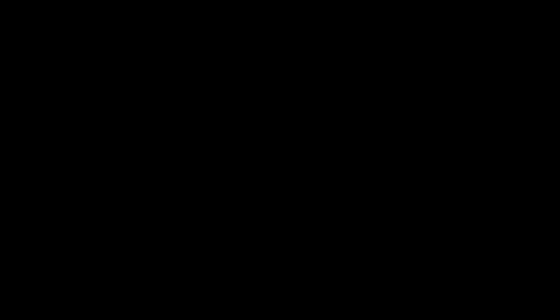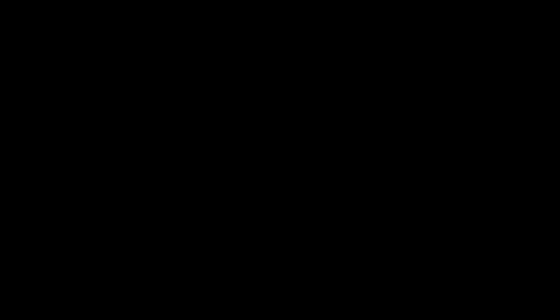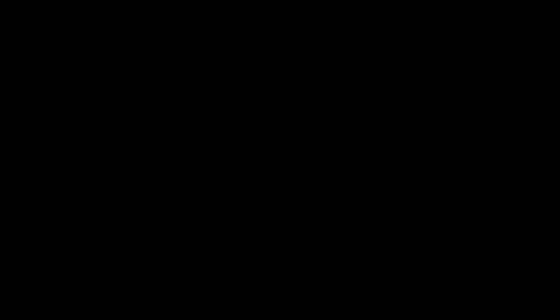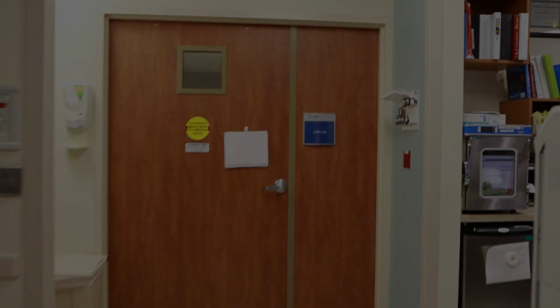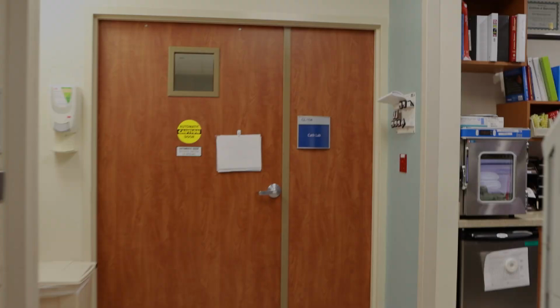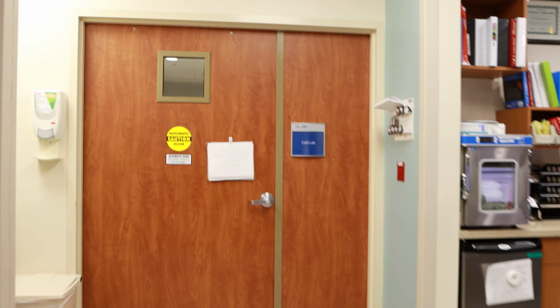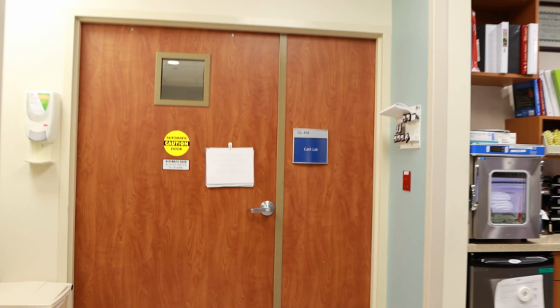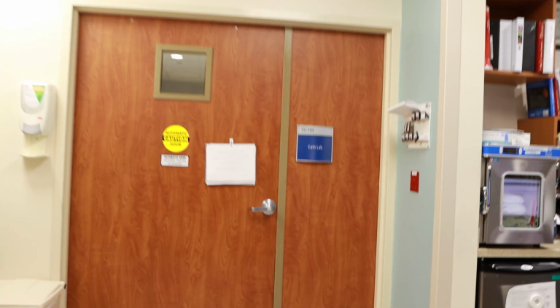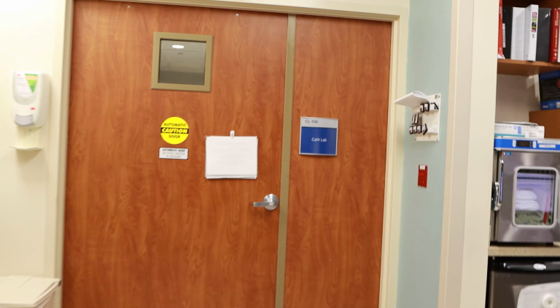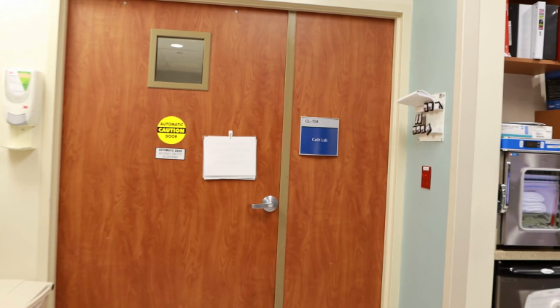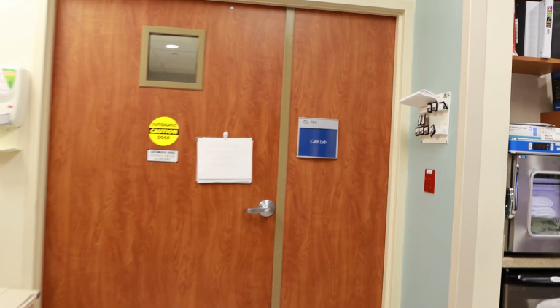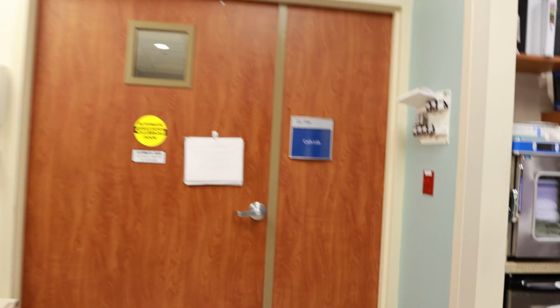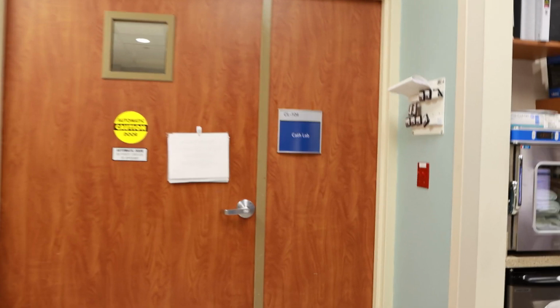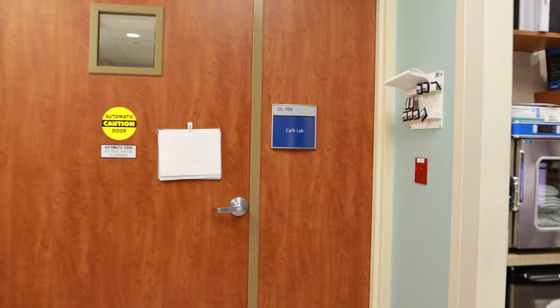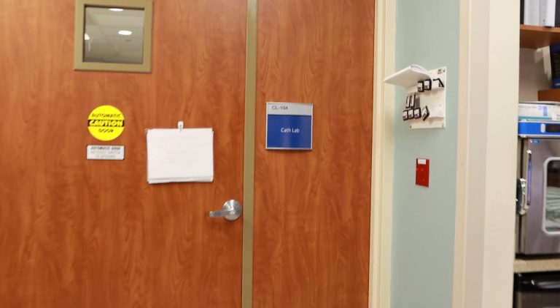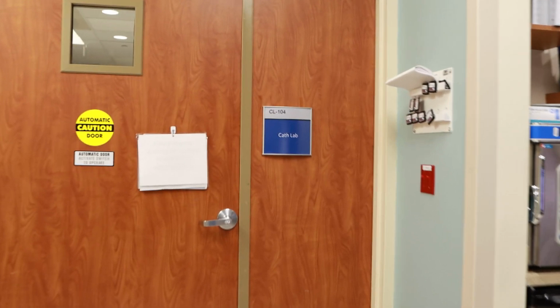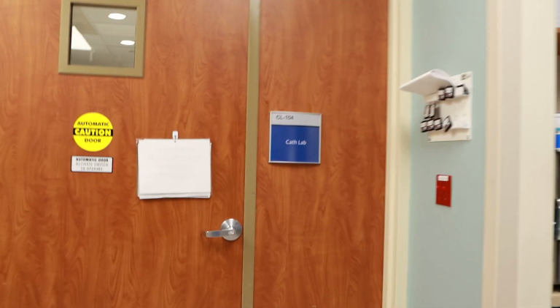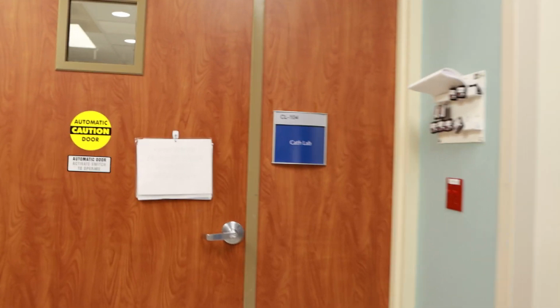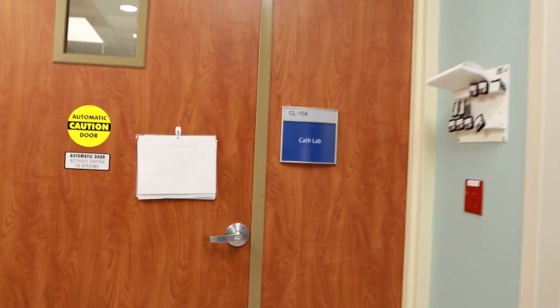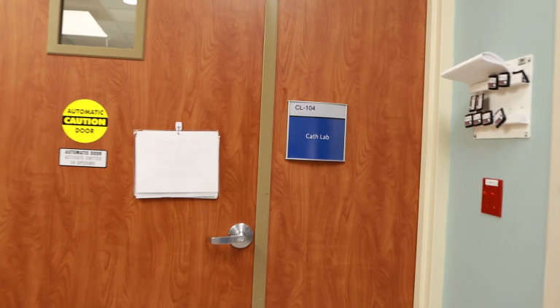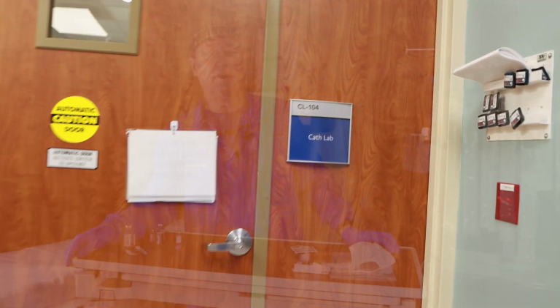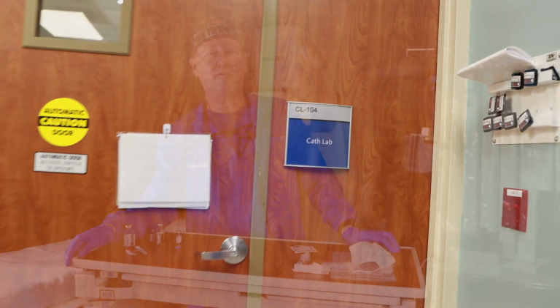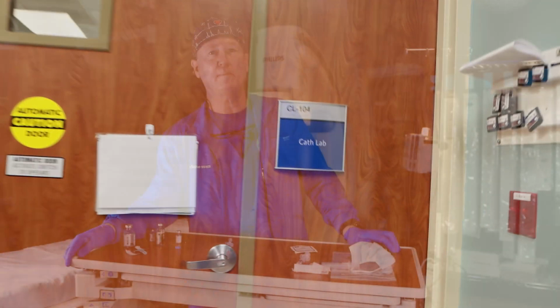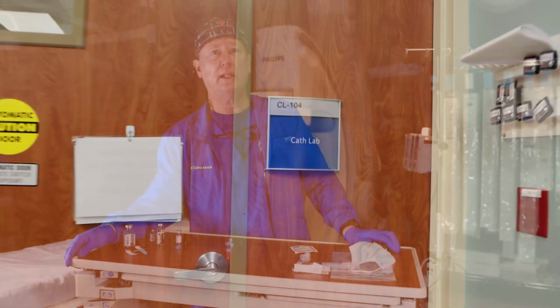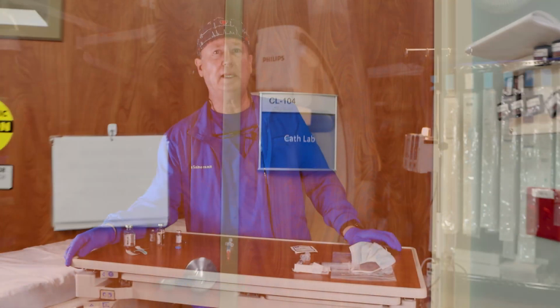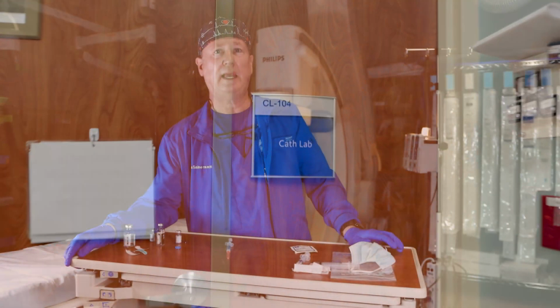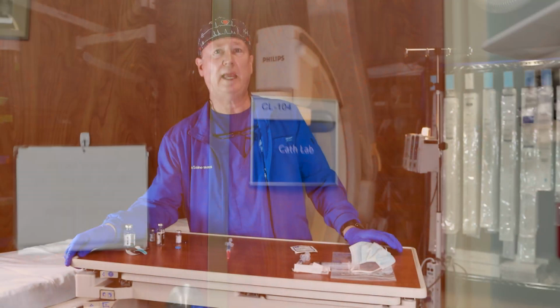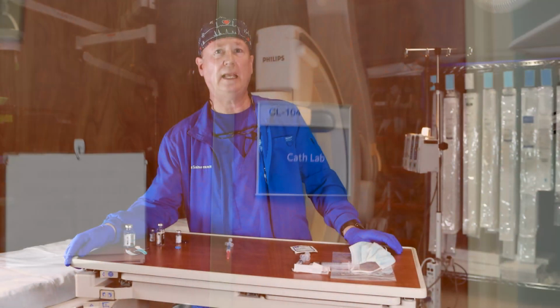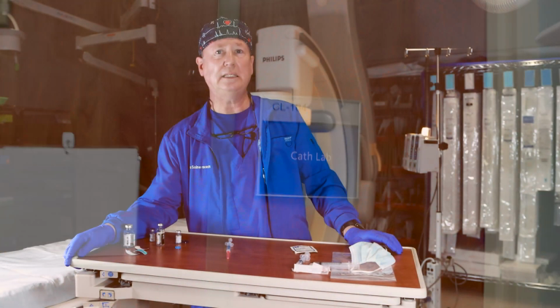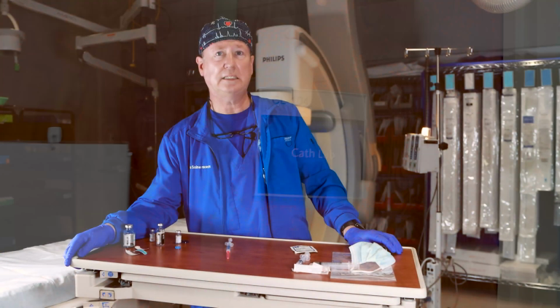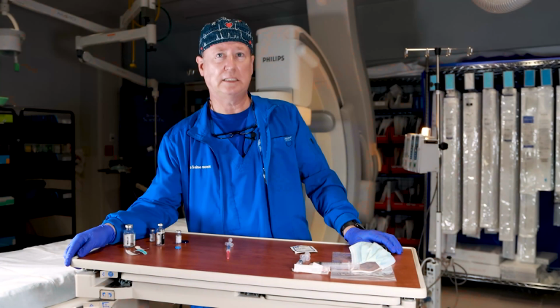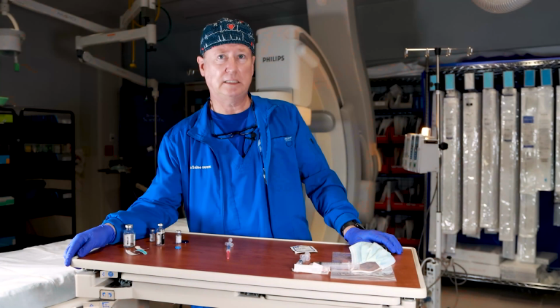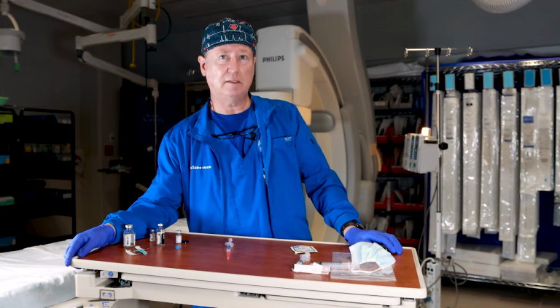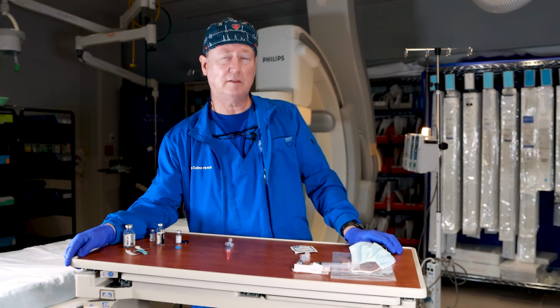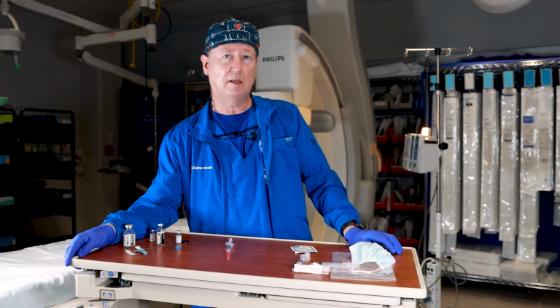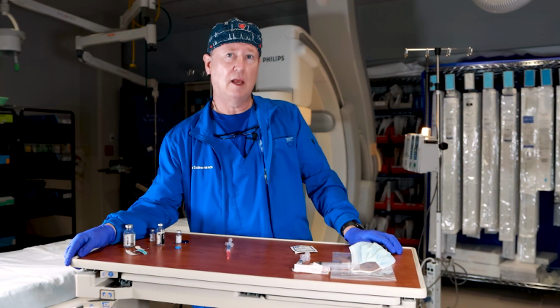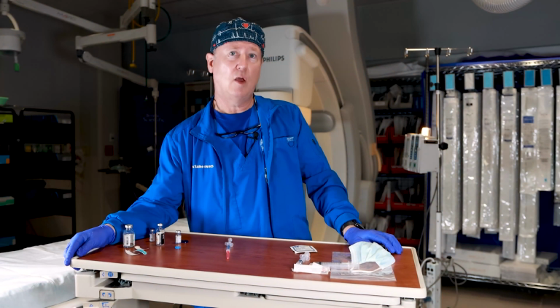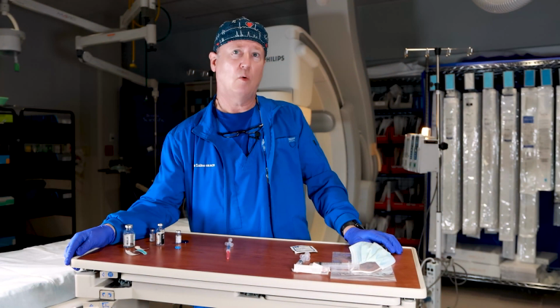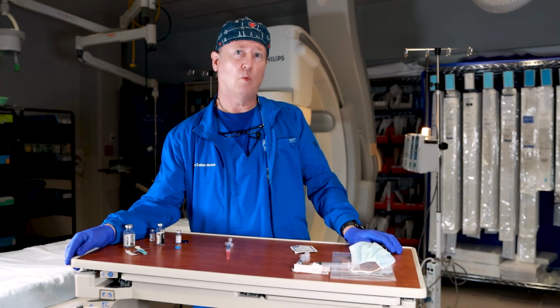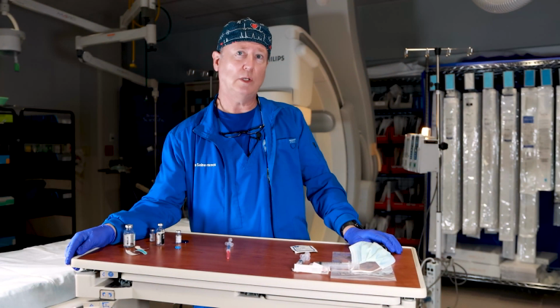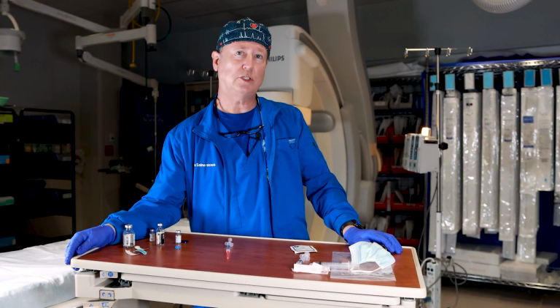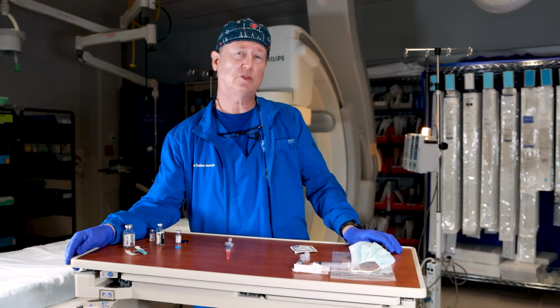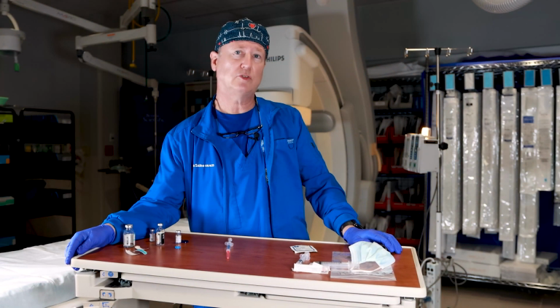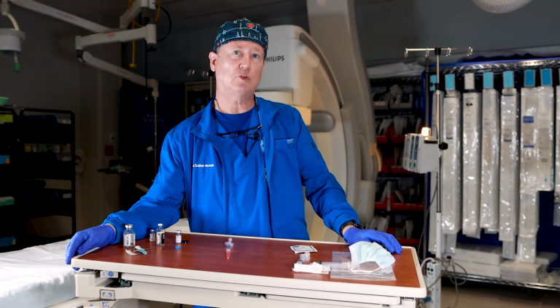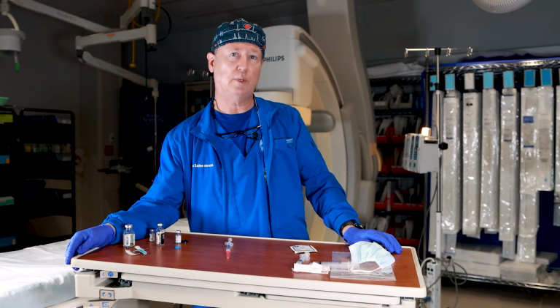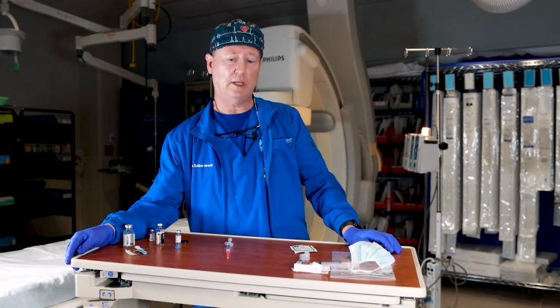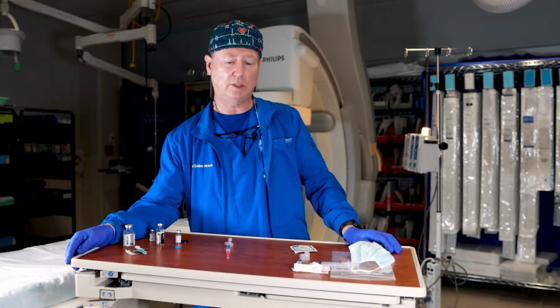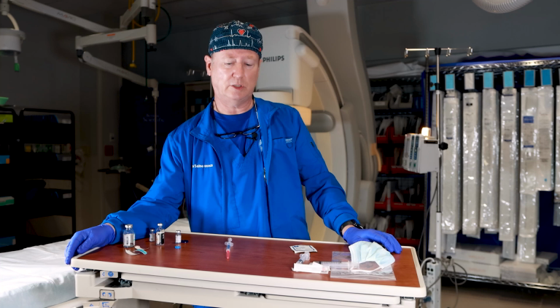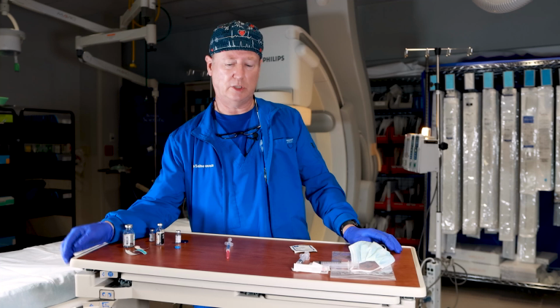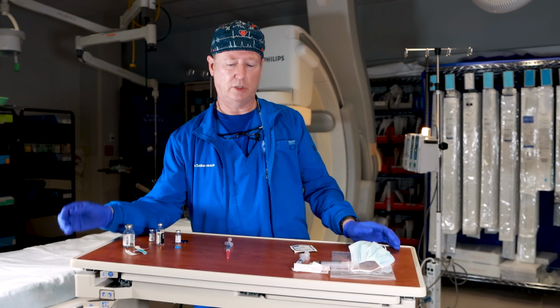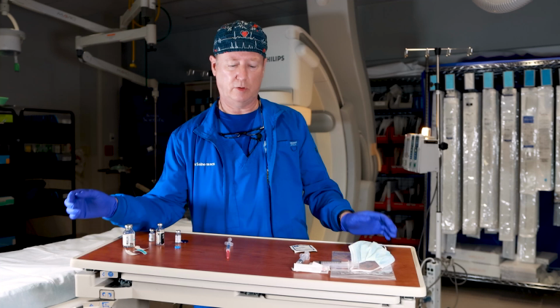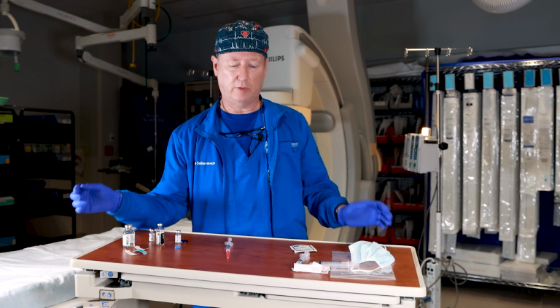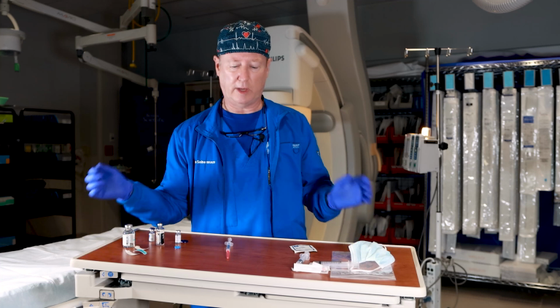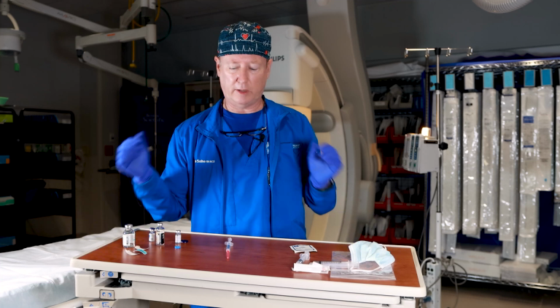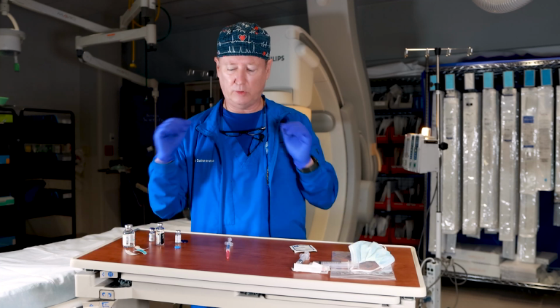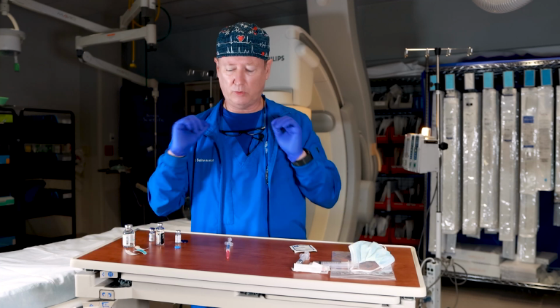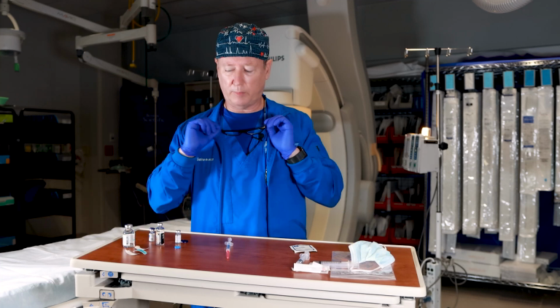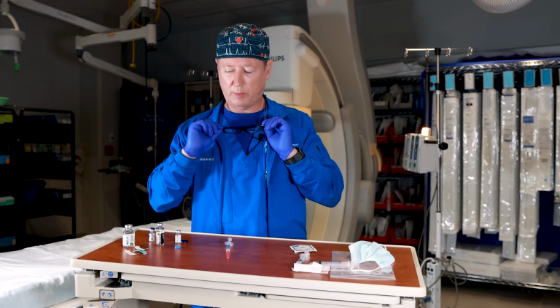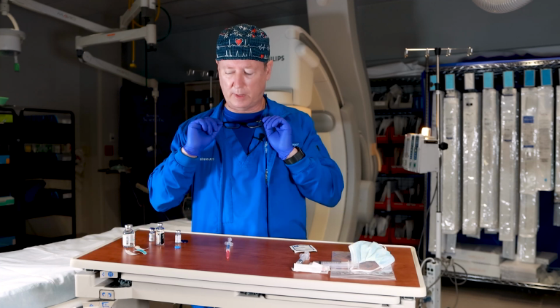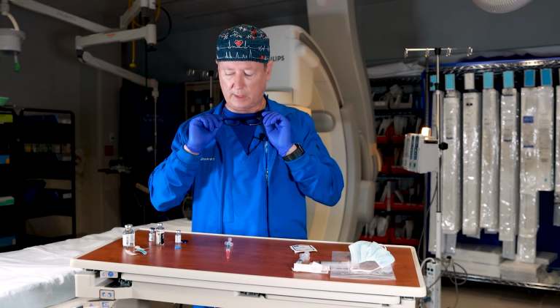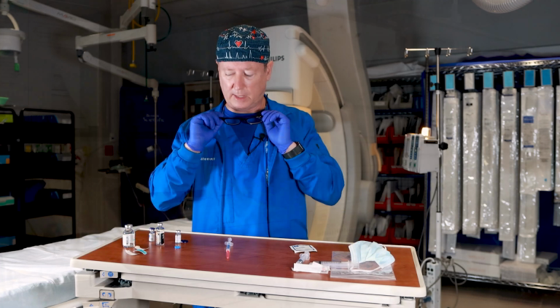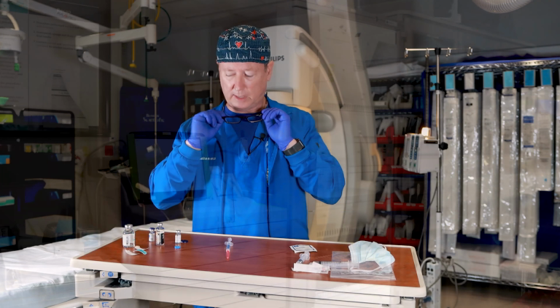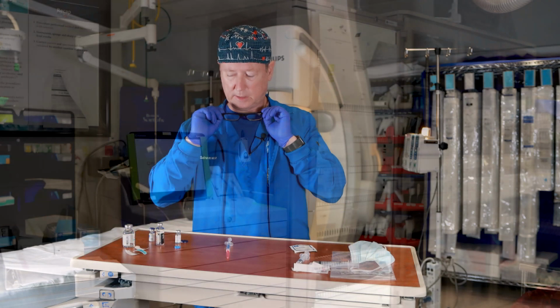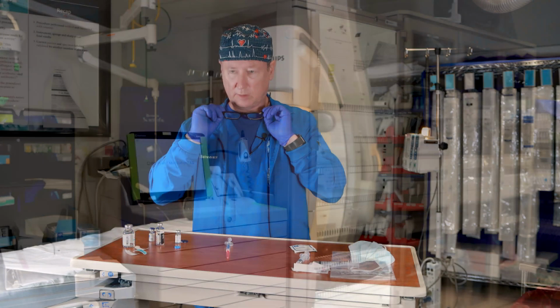Hey guys, James Cain here. So let's talk about when you have to give medications, which syringe to use, and how to draw the medications.